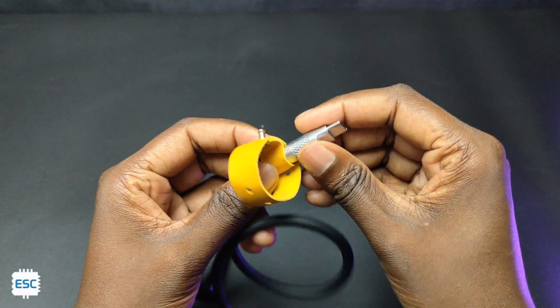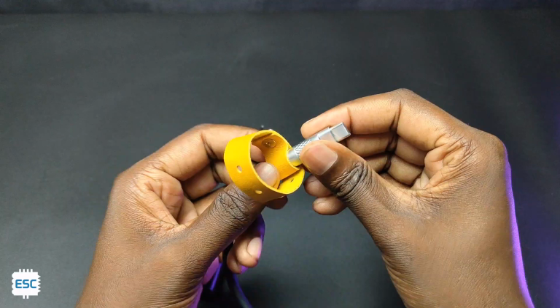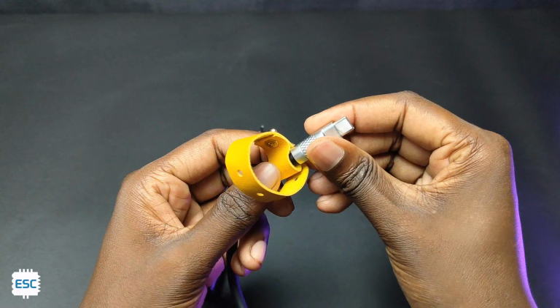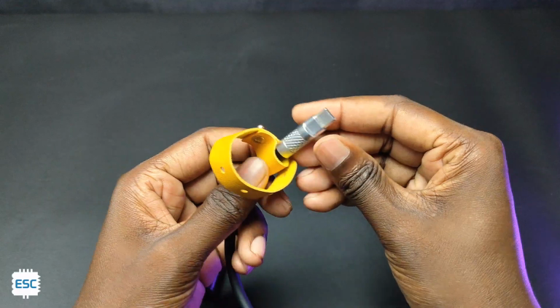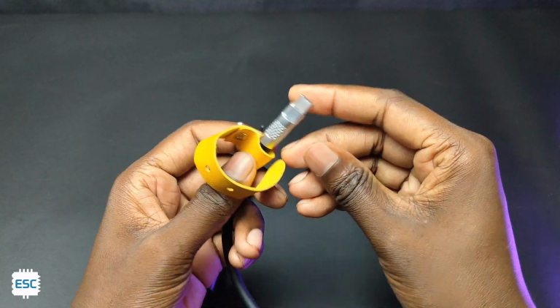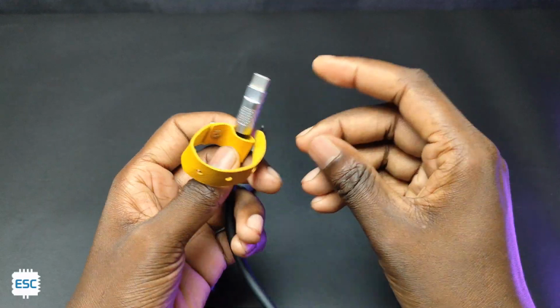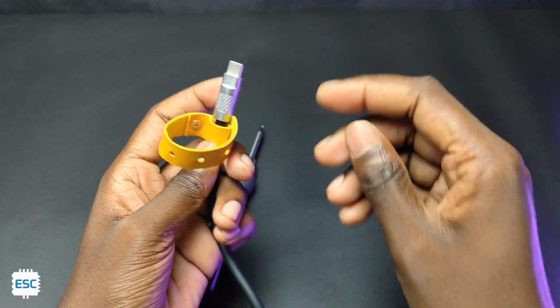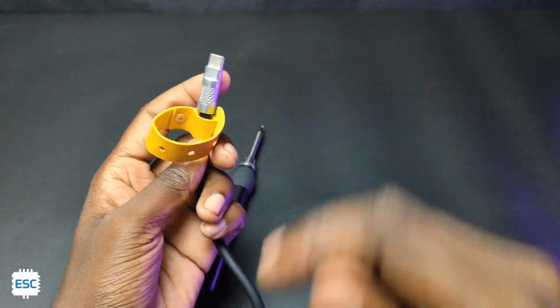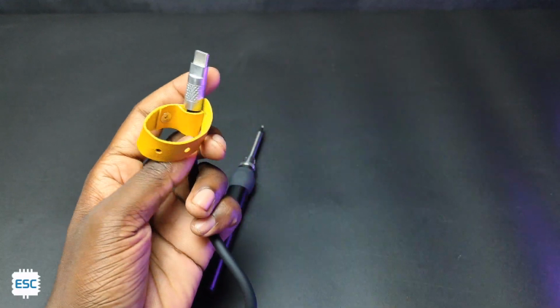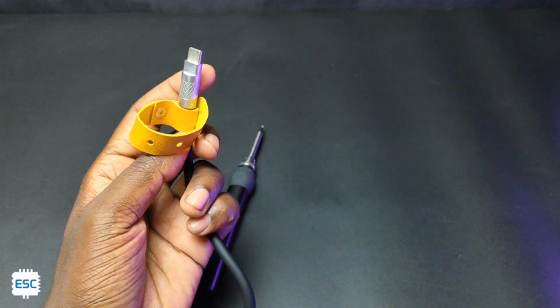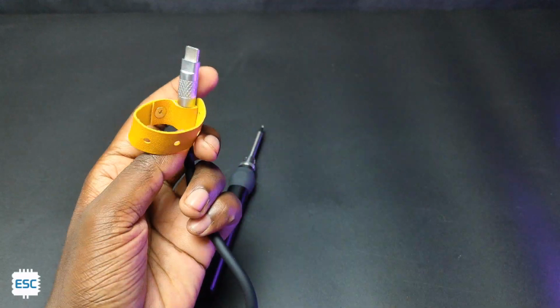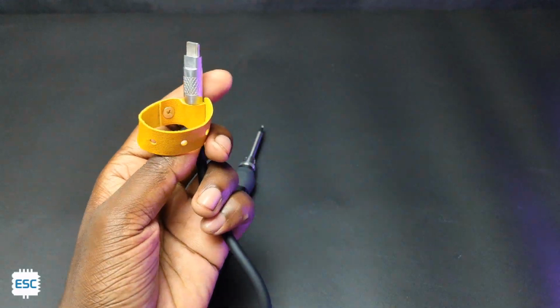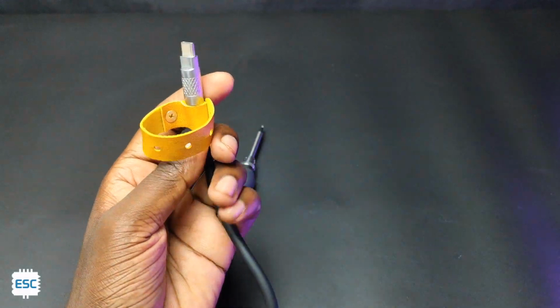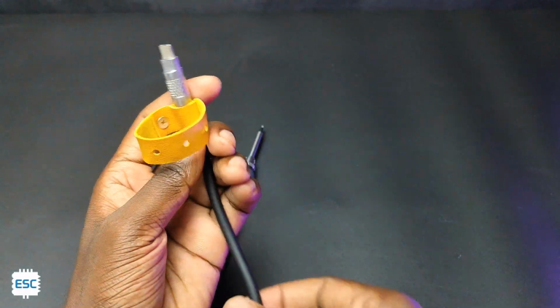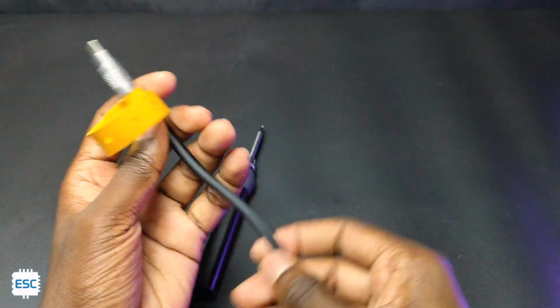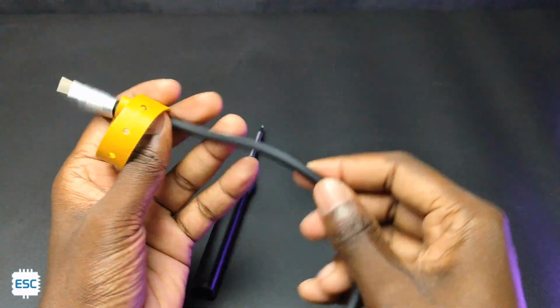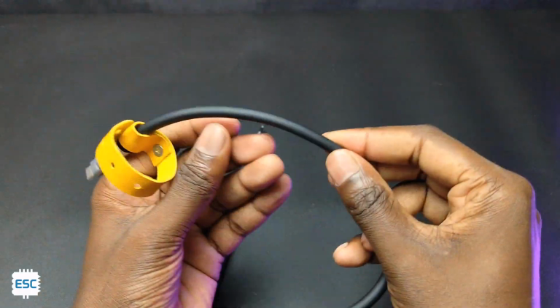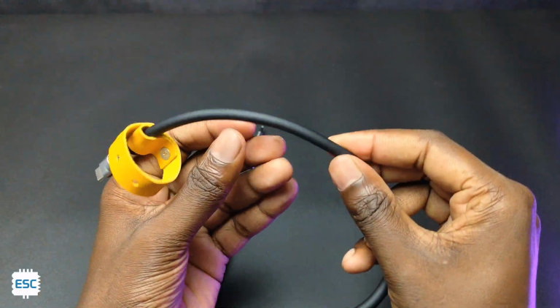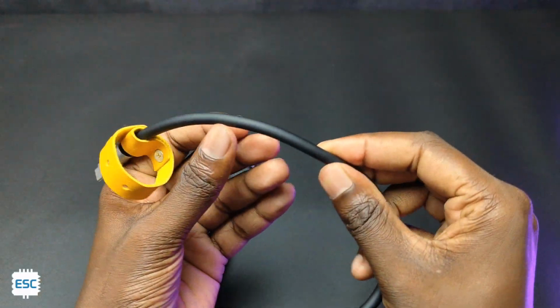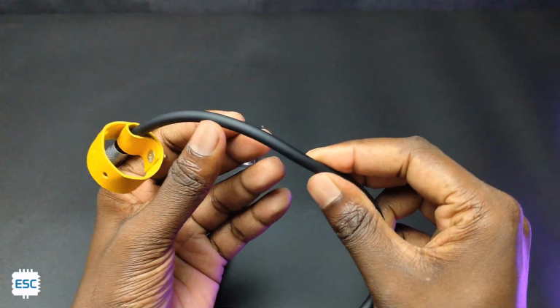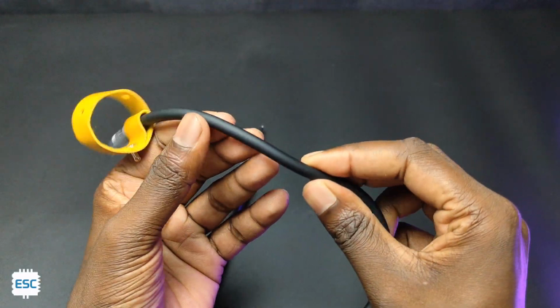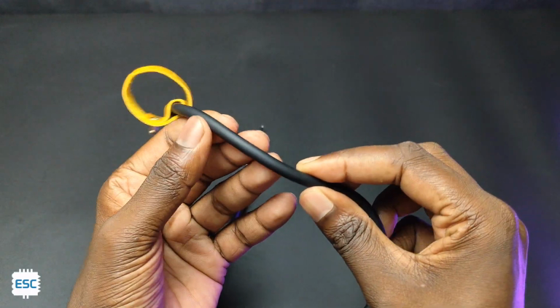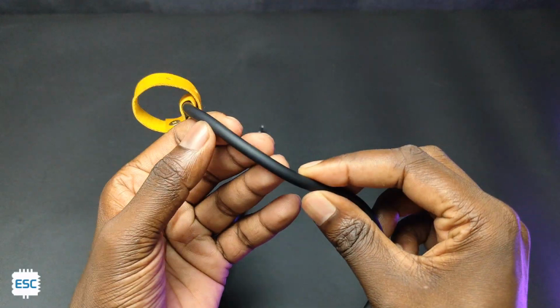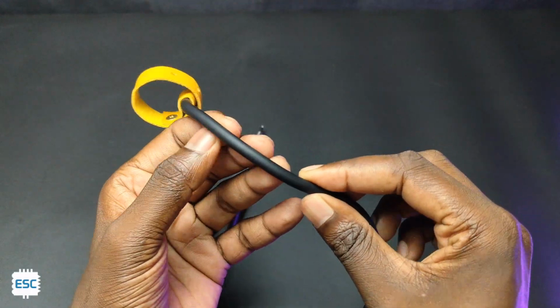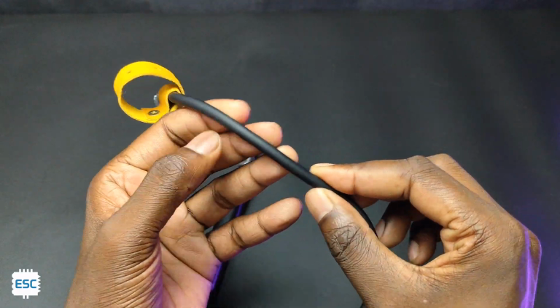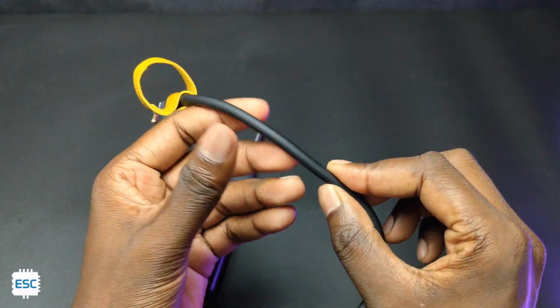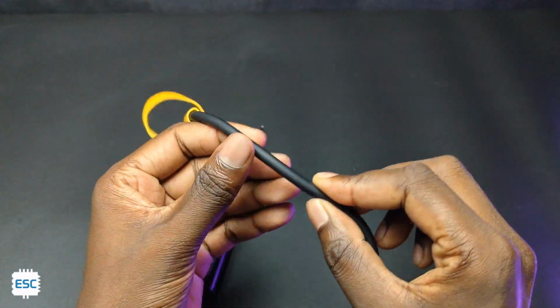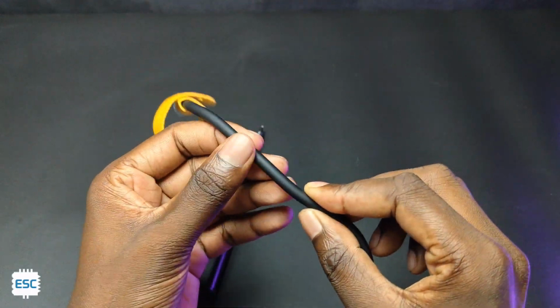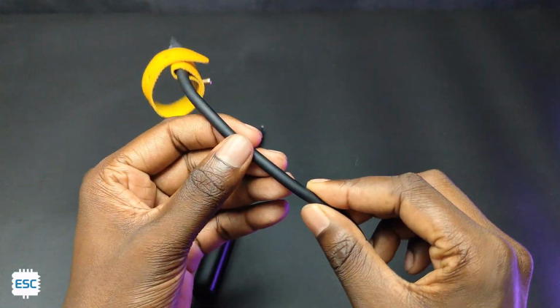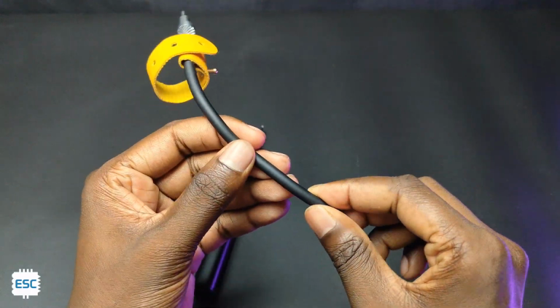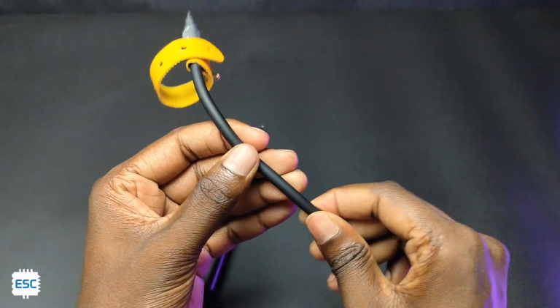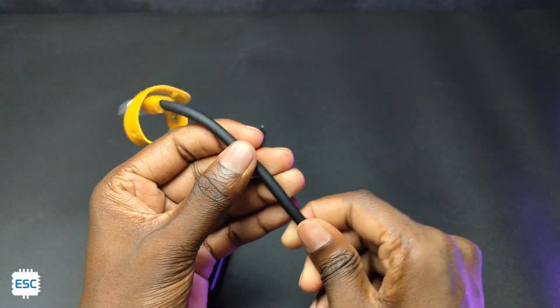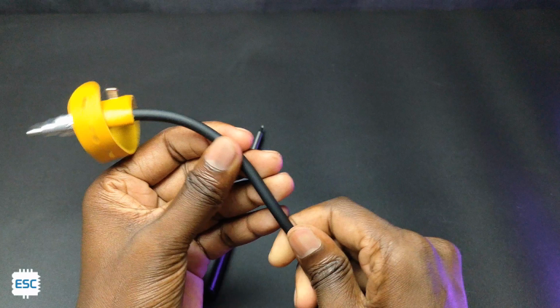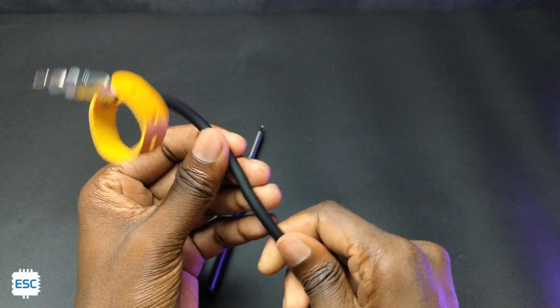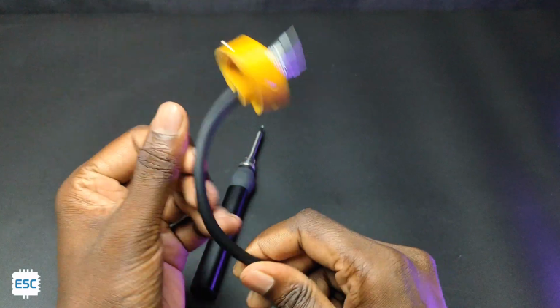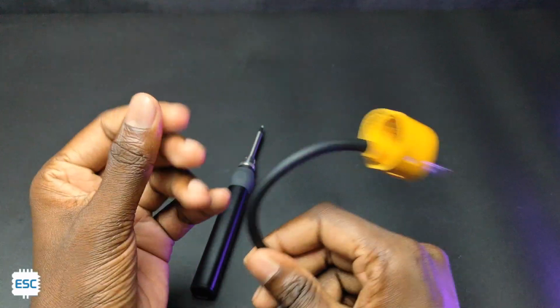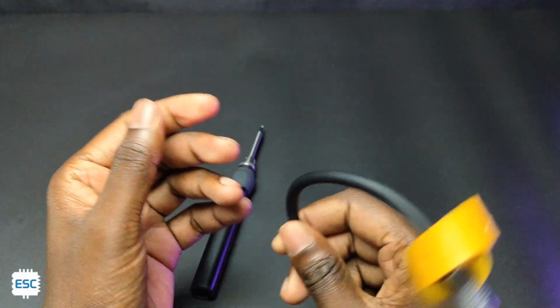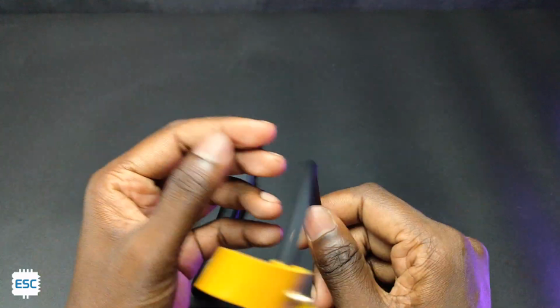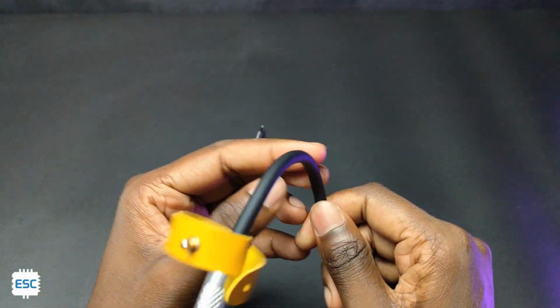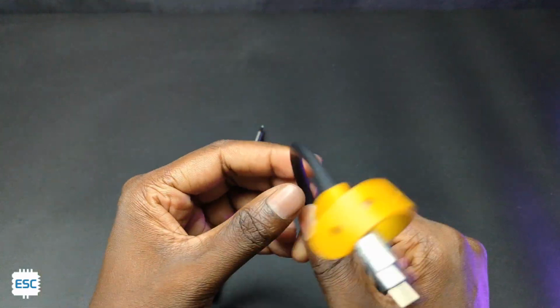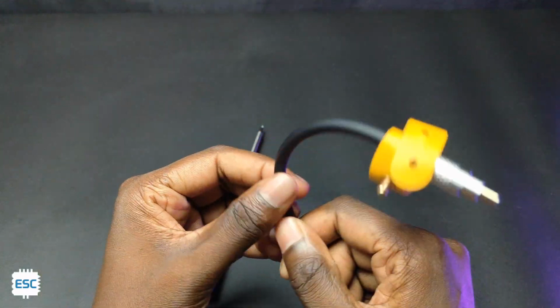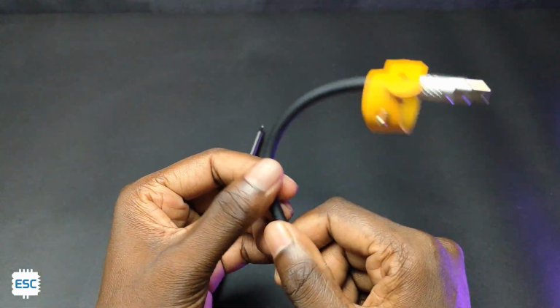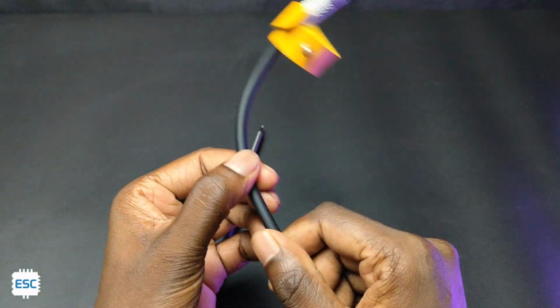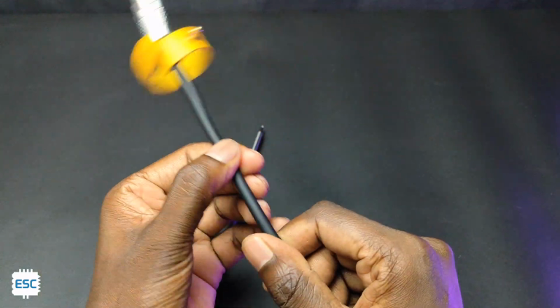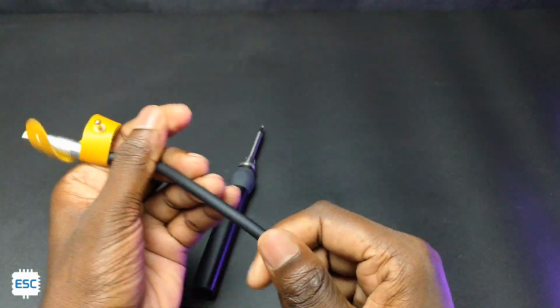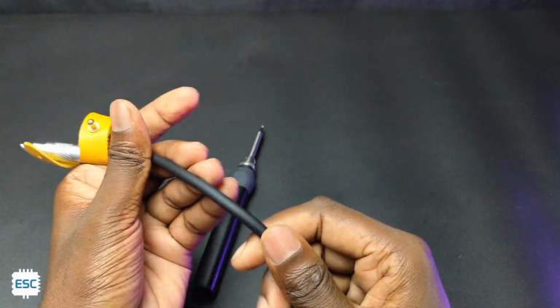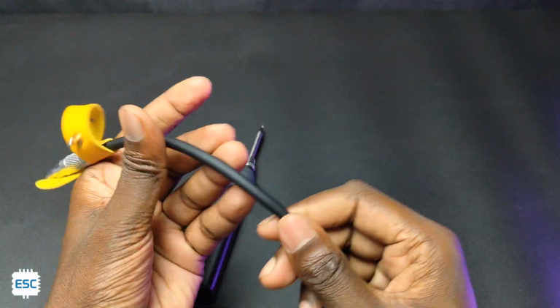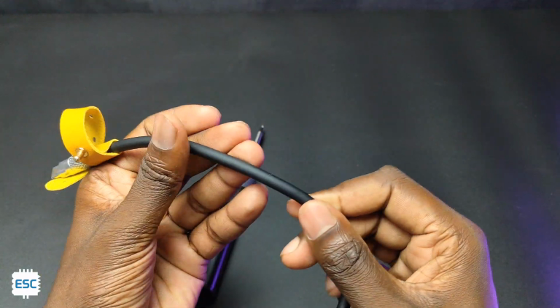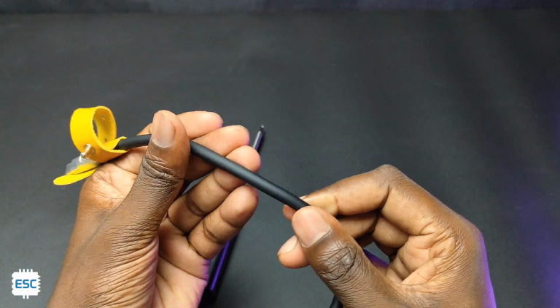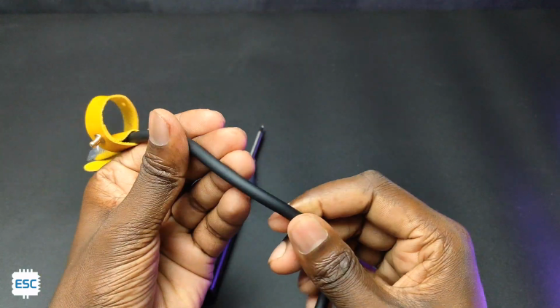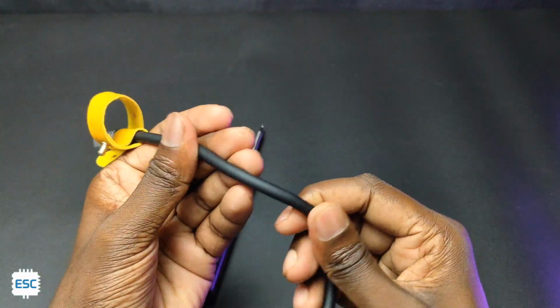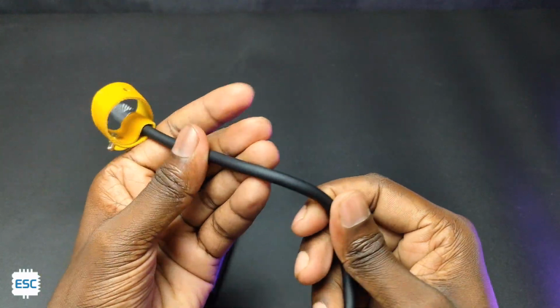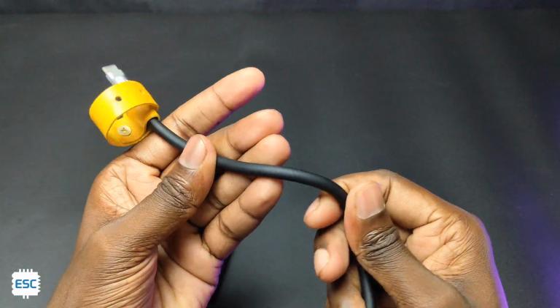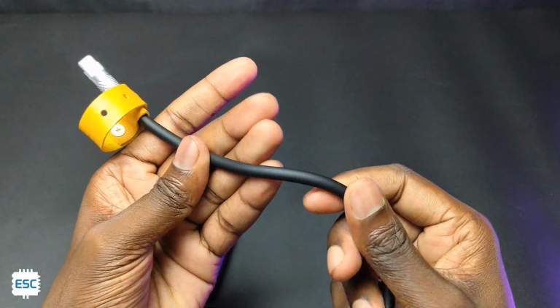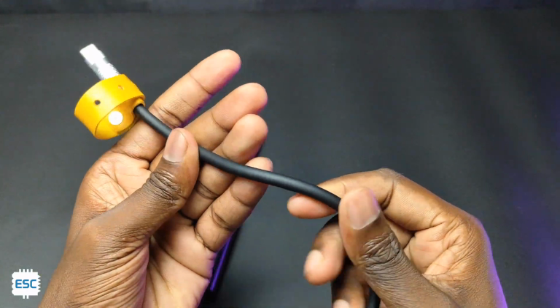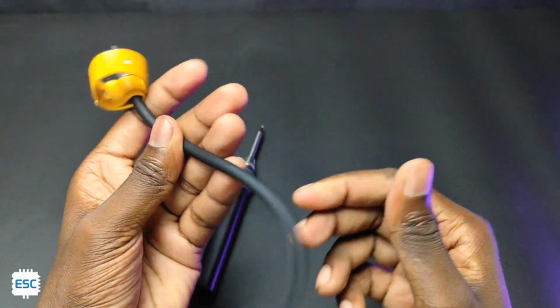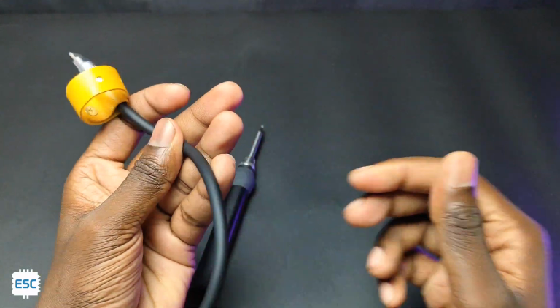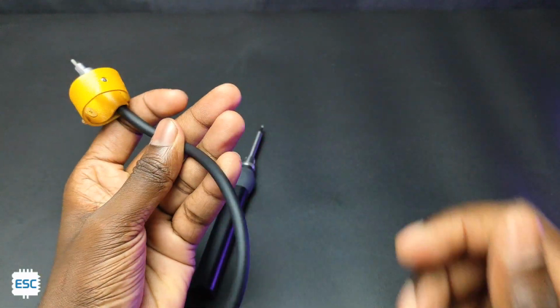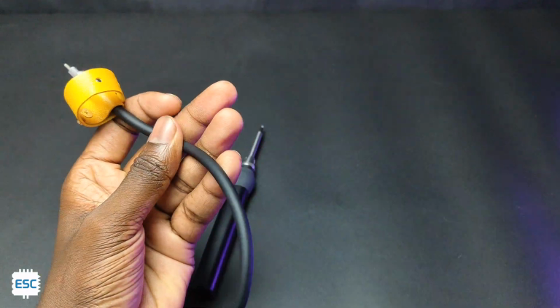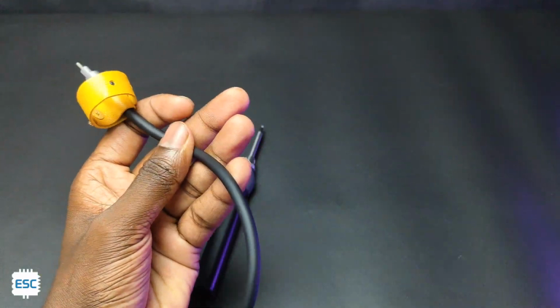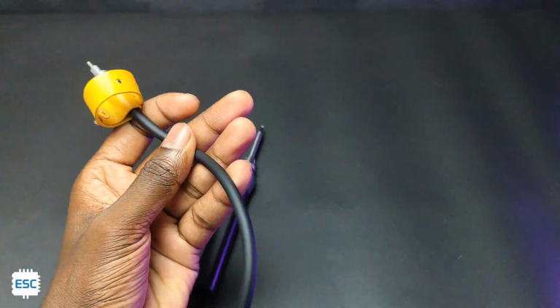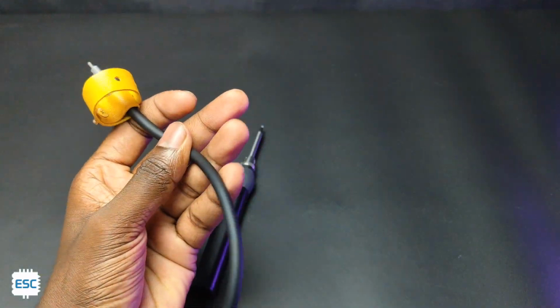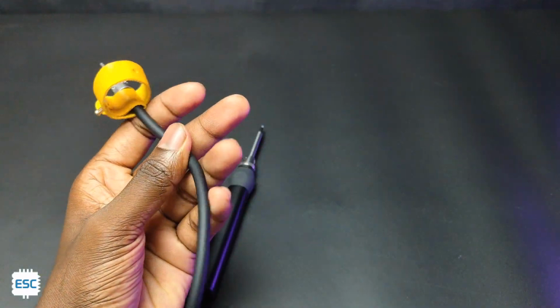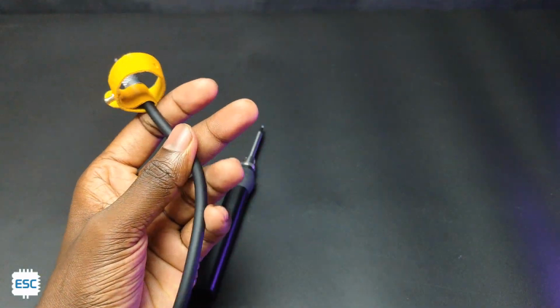Now let's connect the USB cable to the soldering iron and the adapter. The USB cable is highly temperature resistant and flexible.